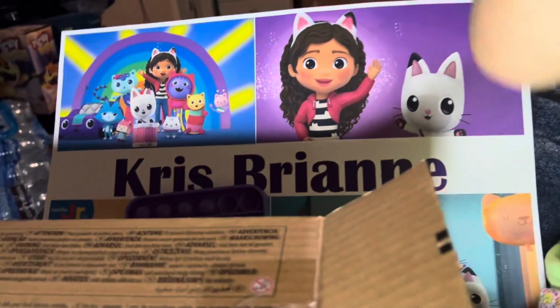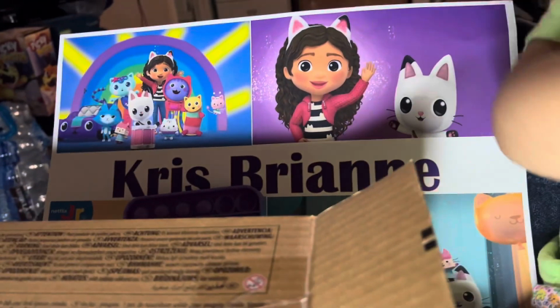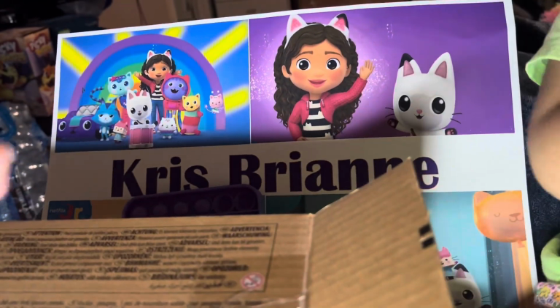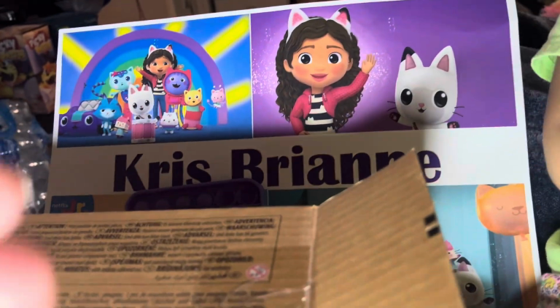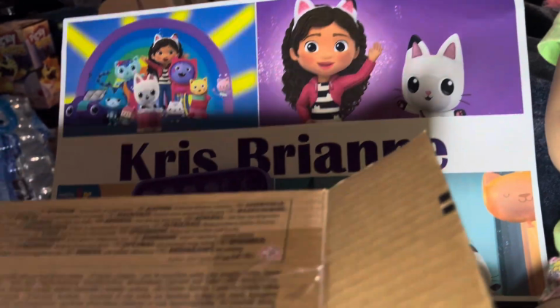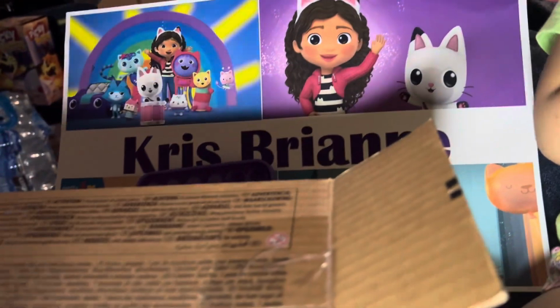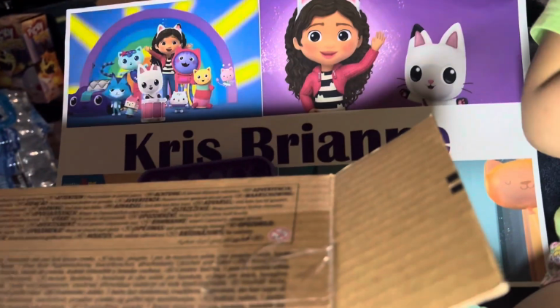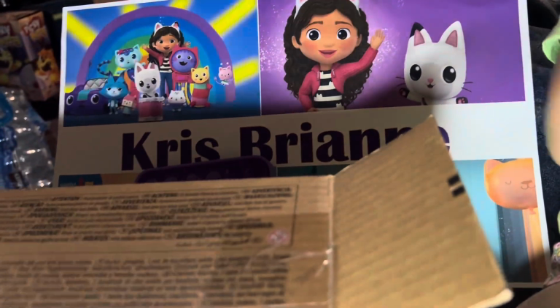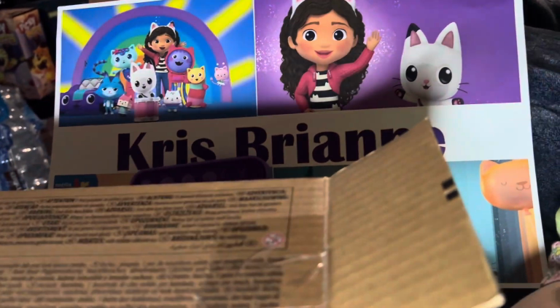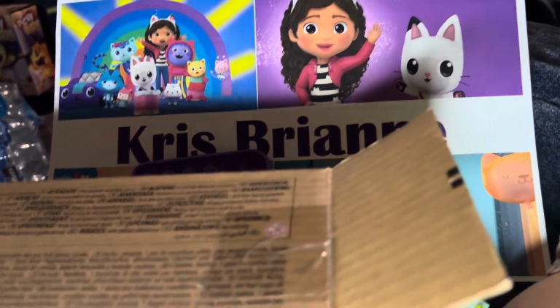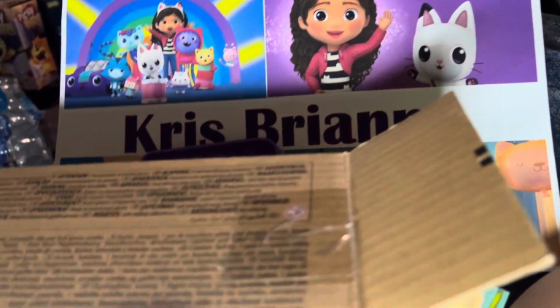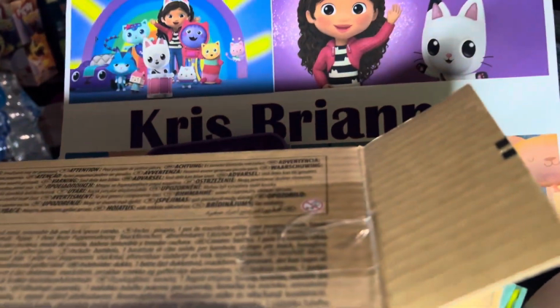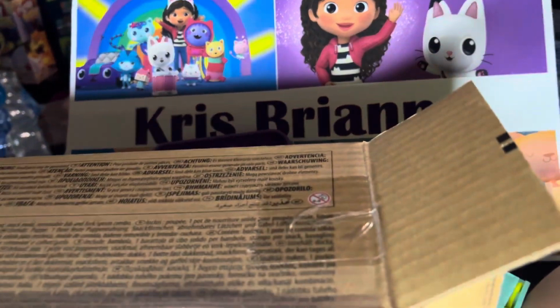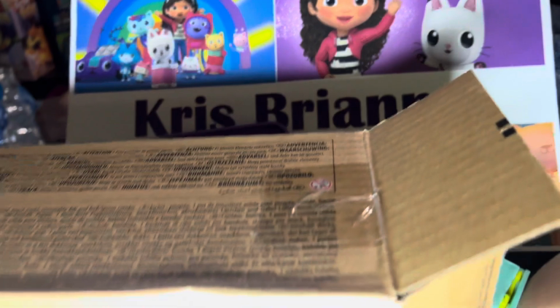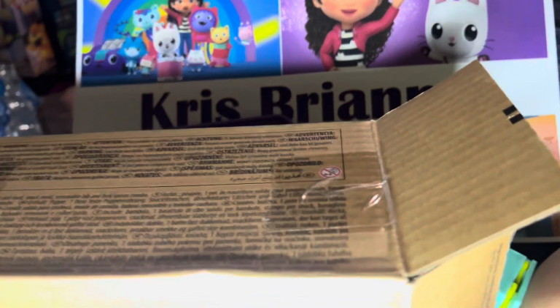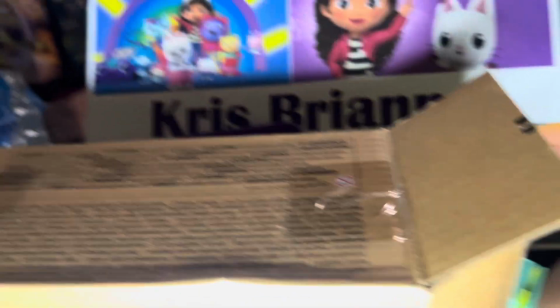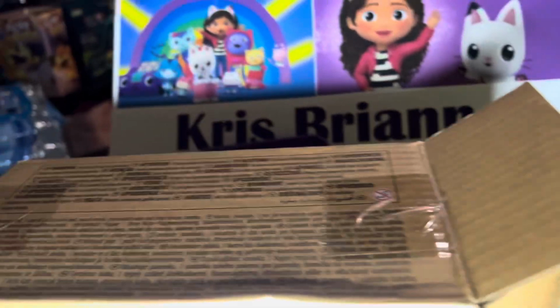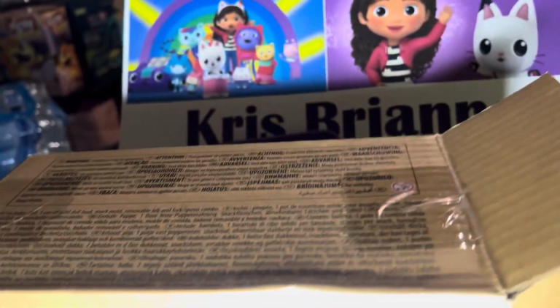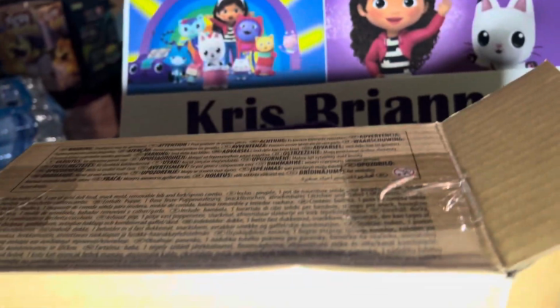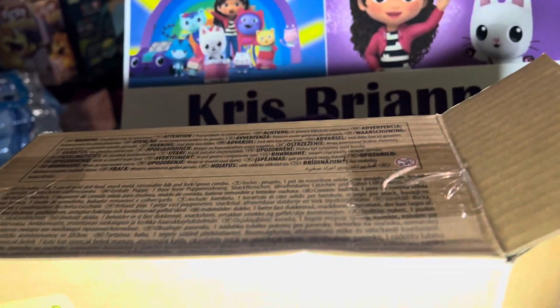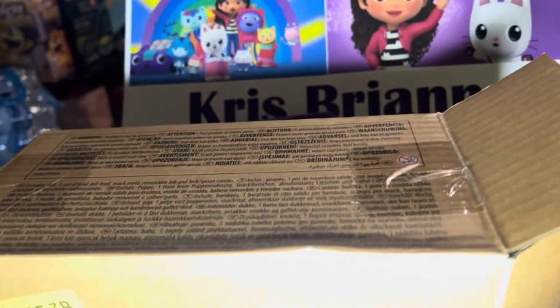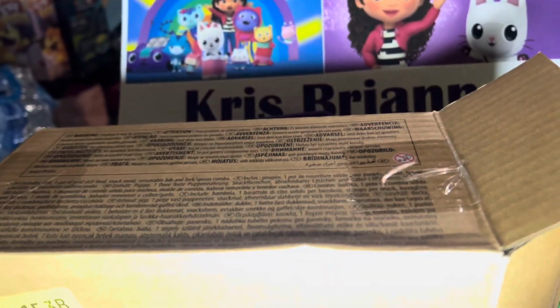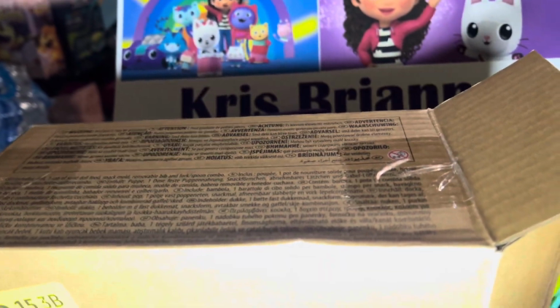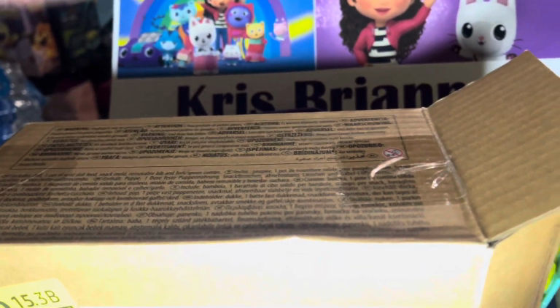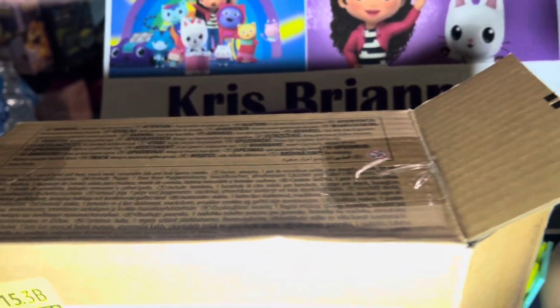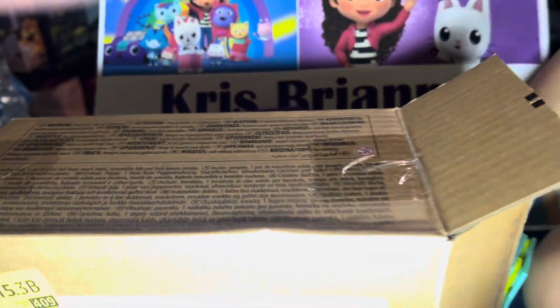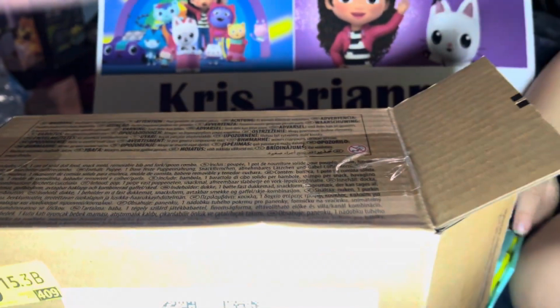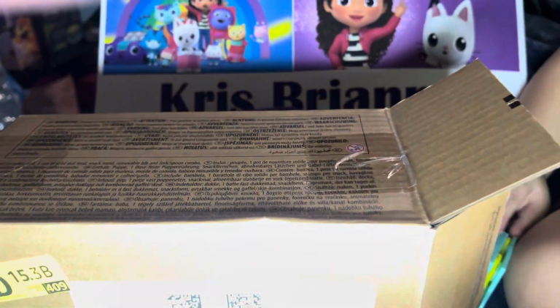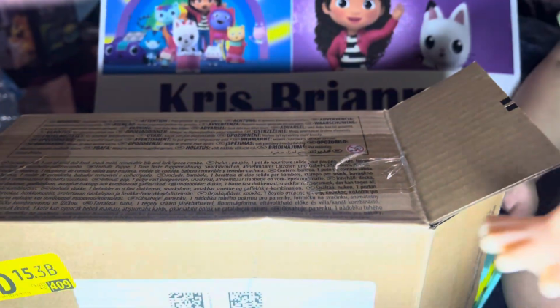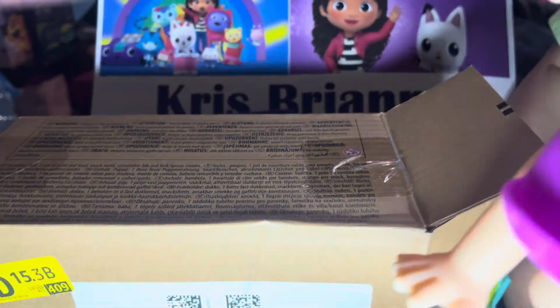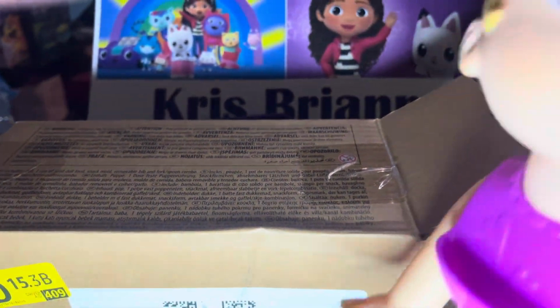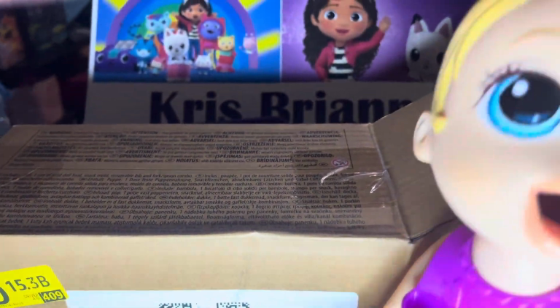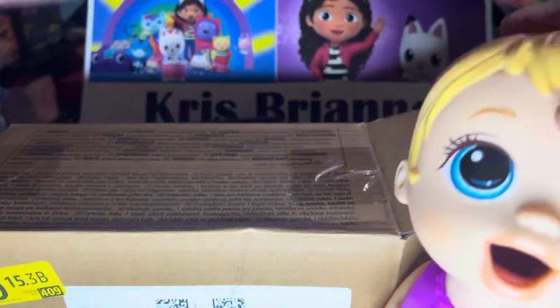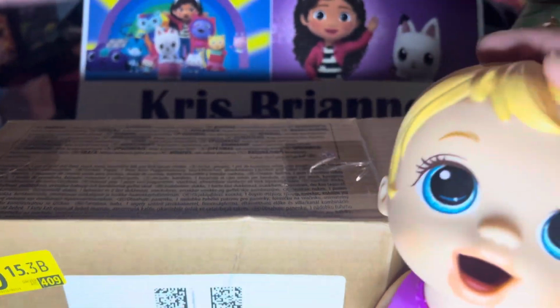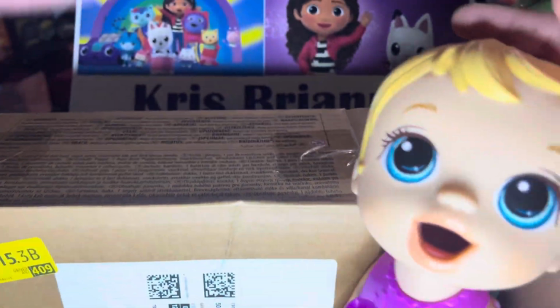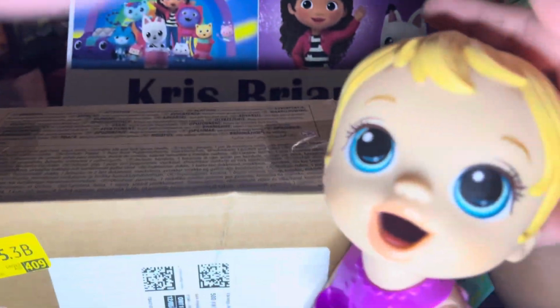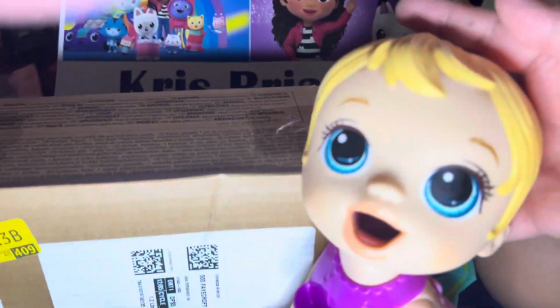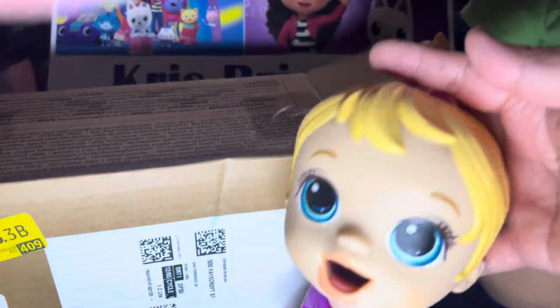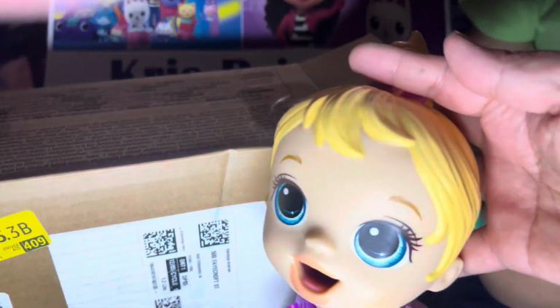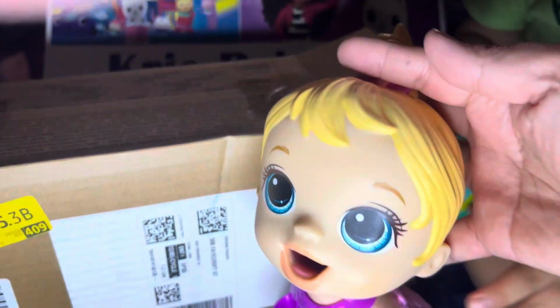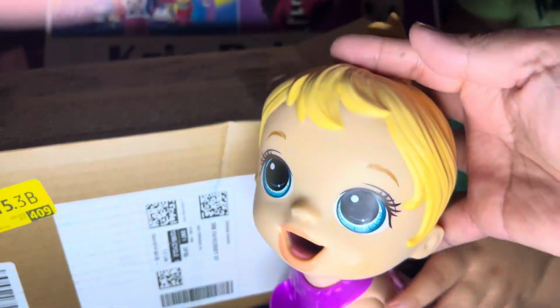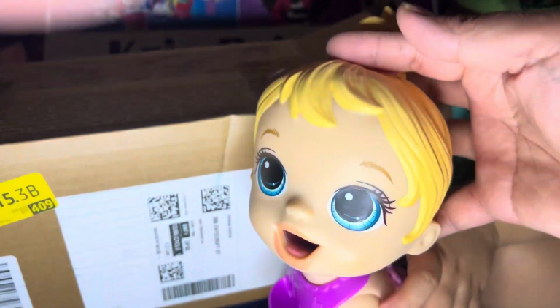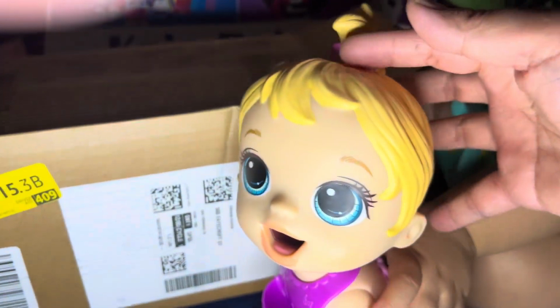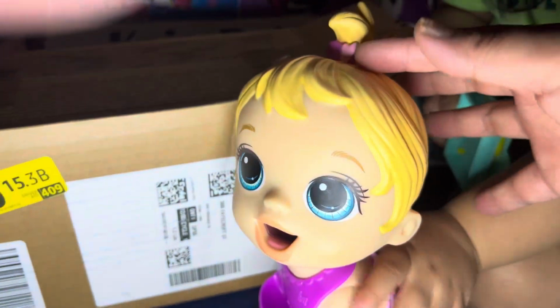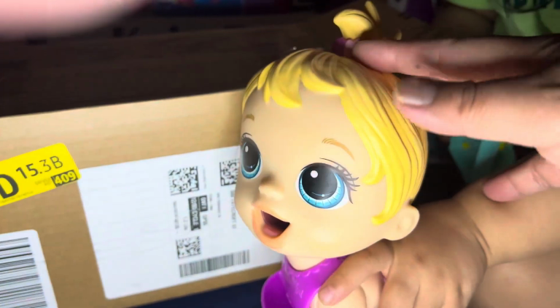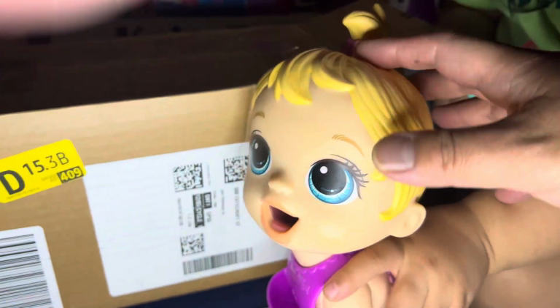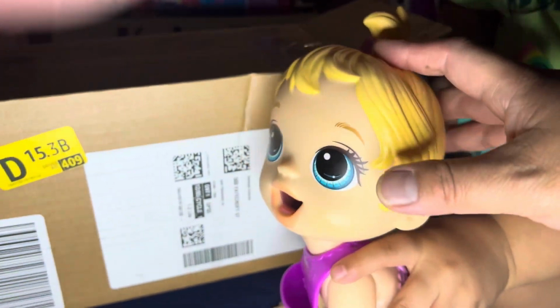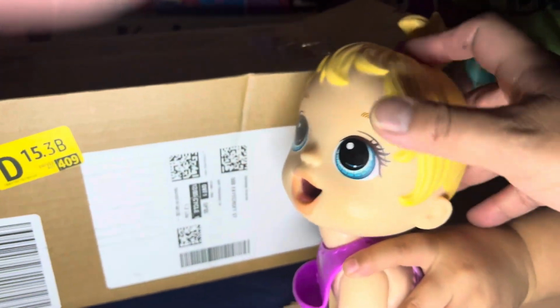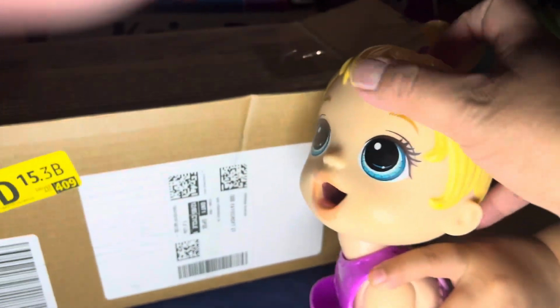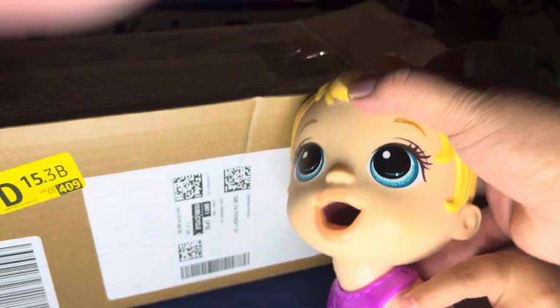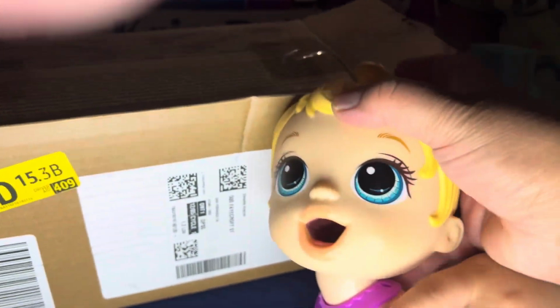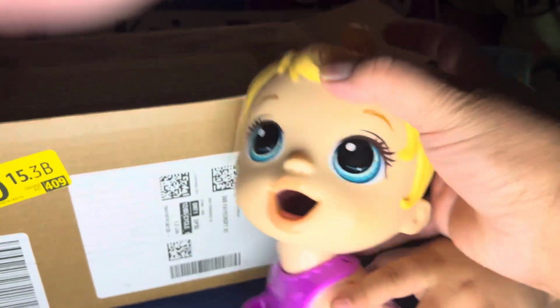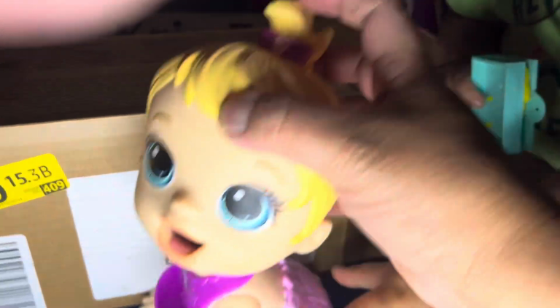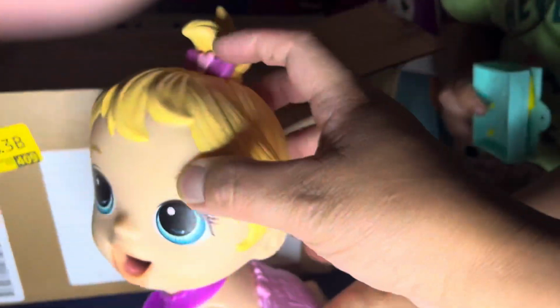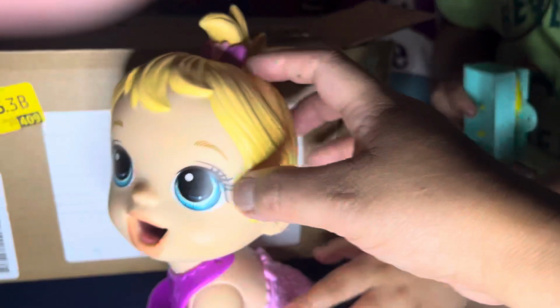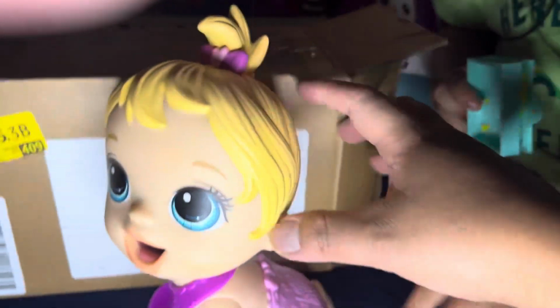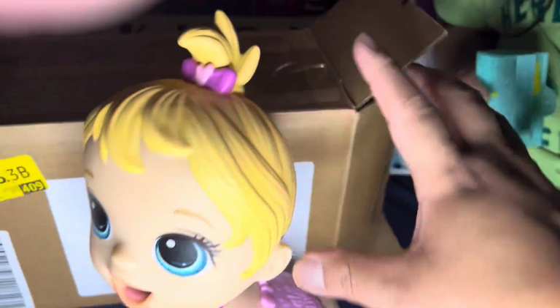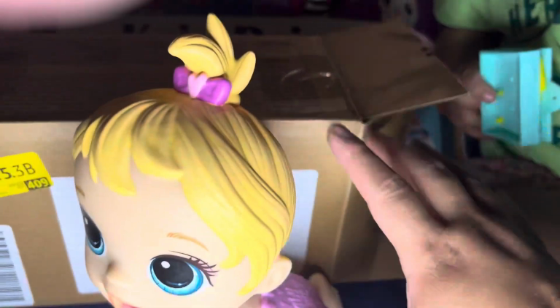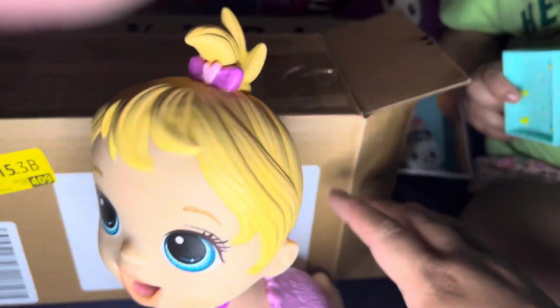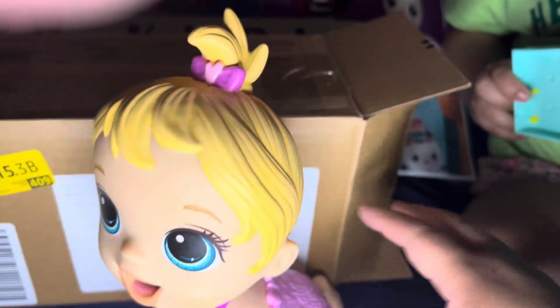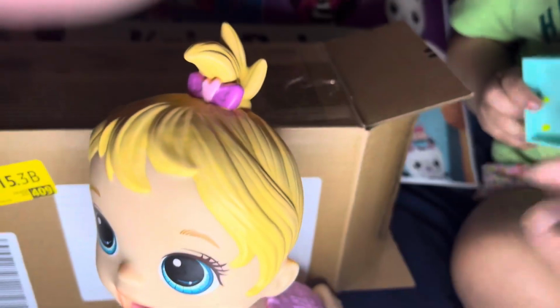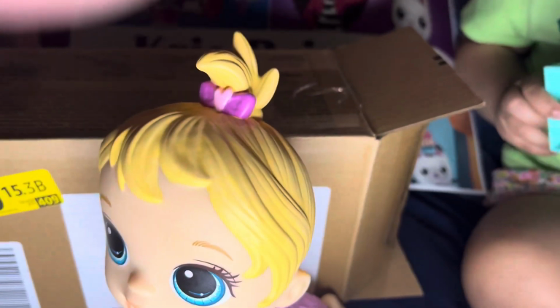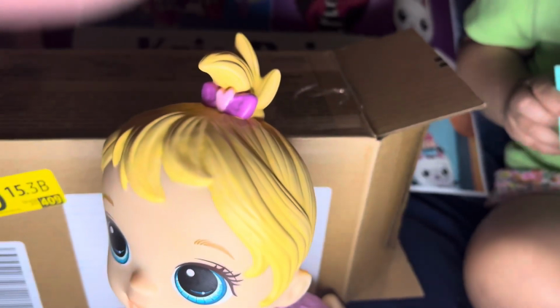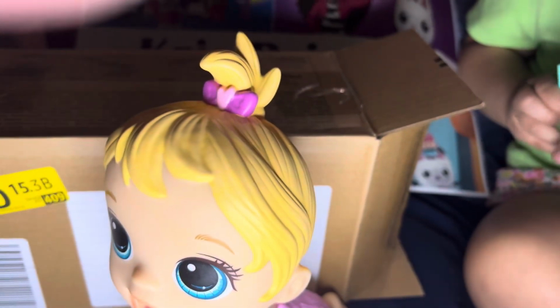She's so cute. Wow, look at that. Mama, can I feed her? She's hungry.